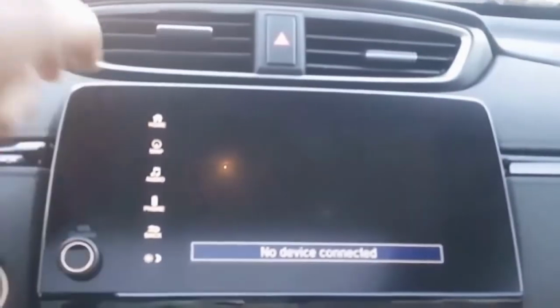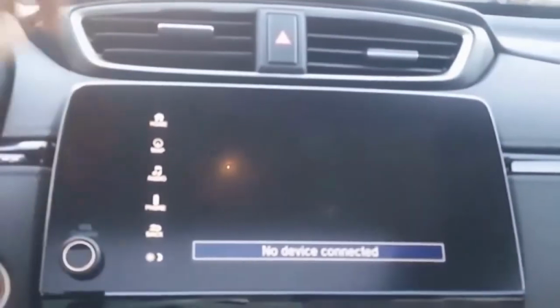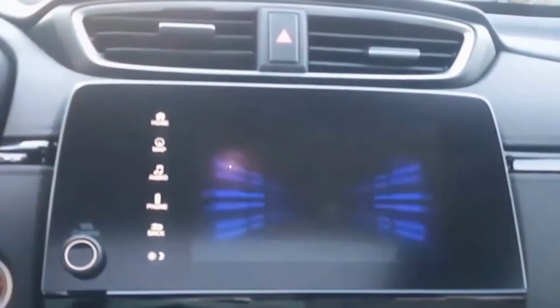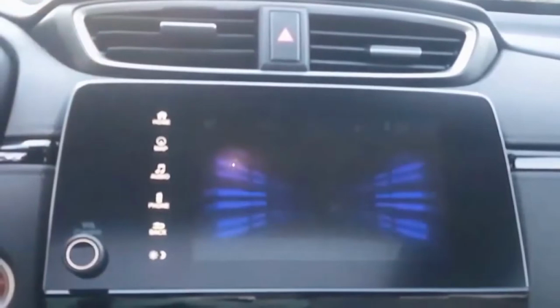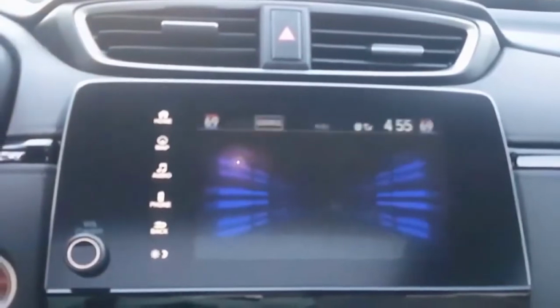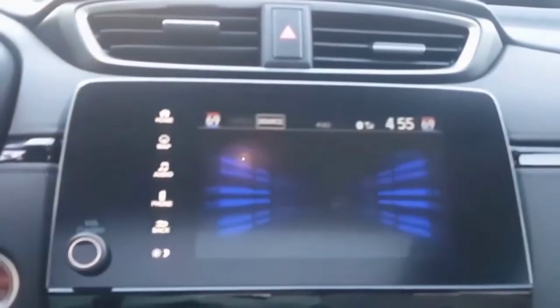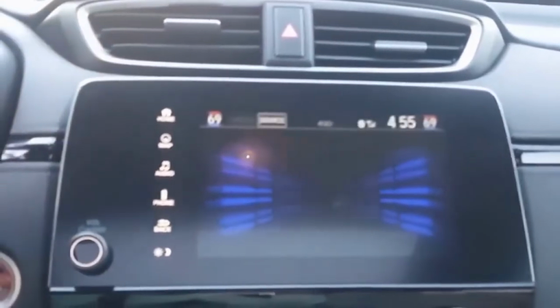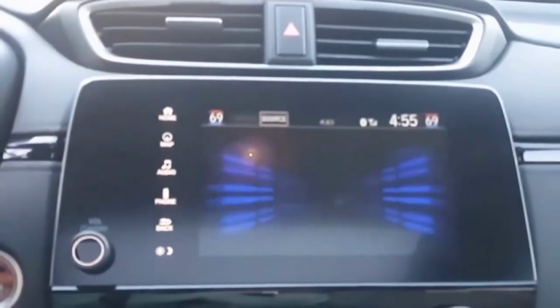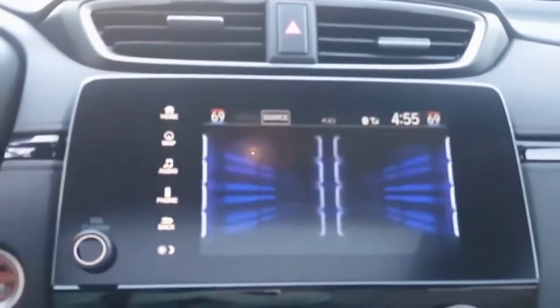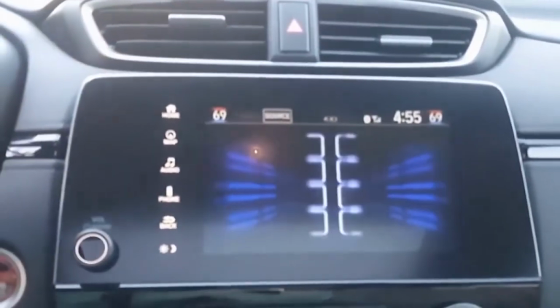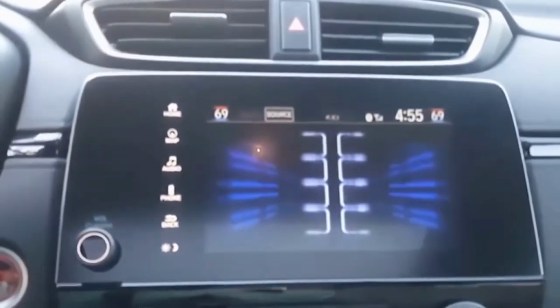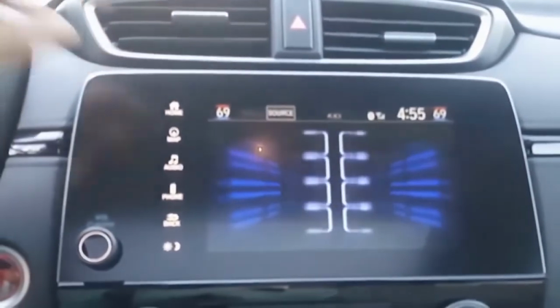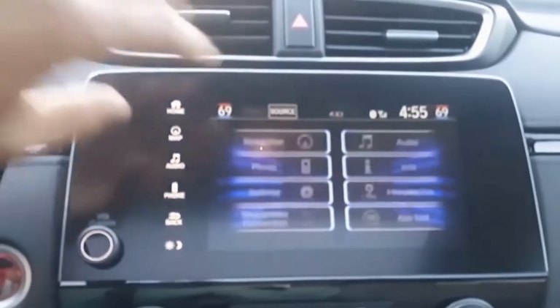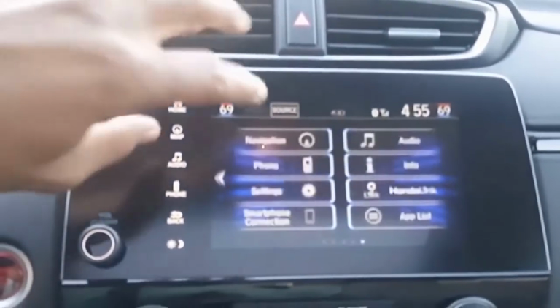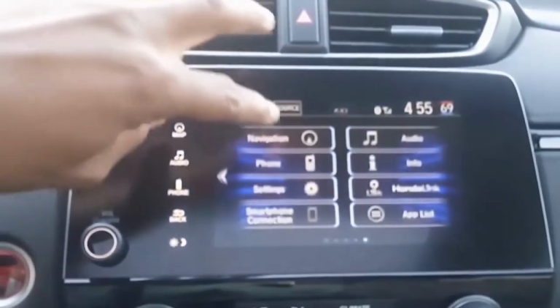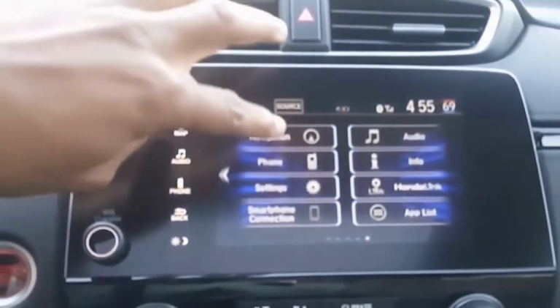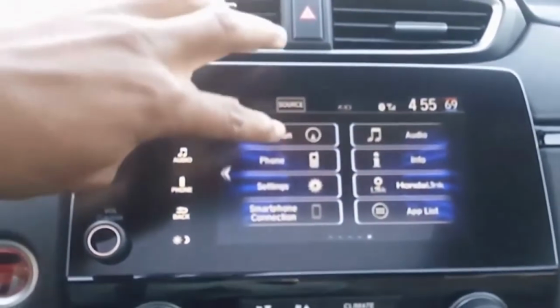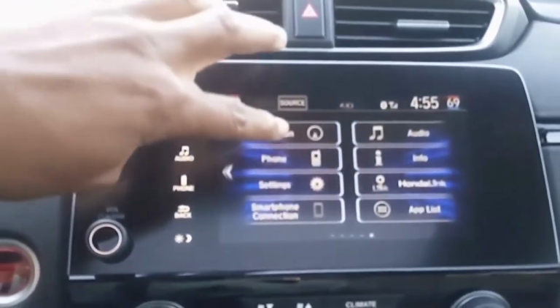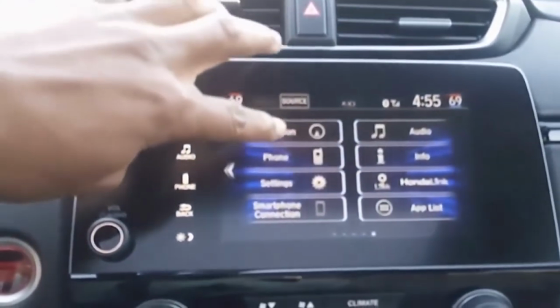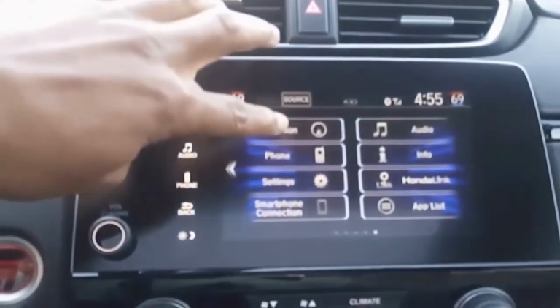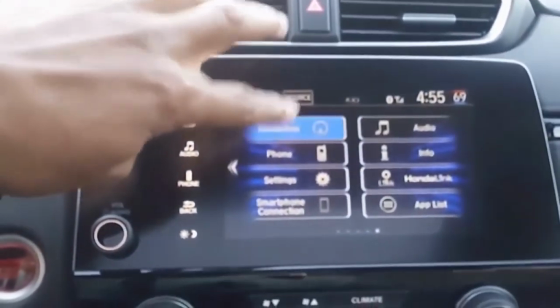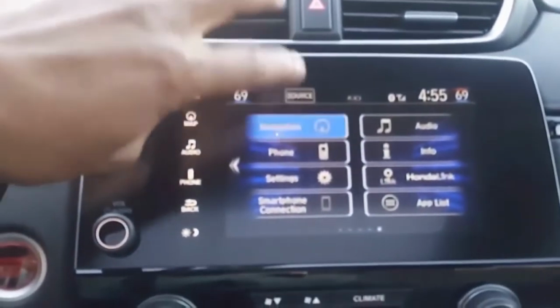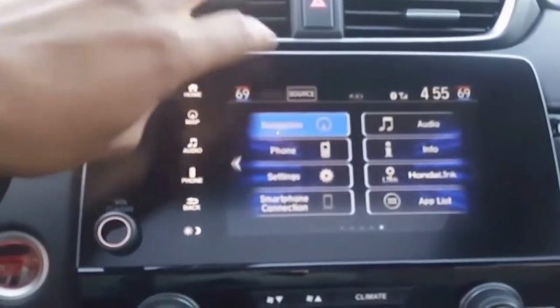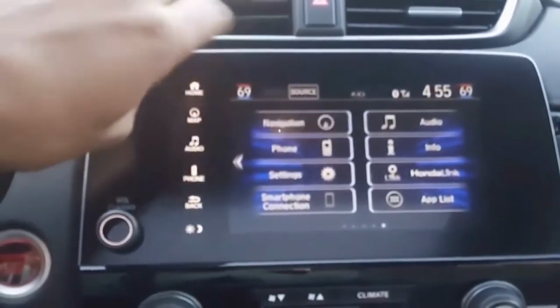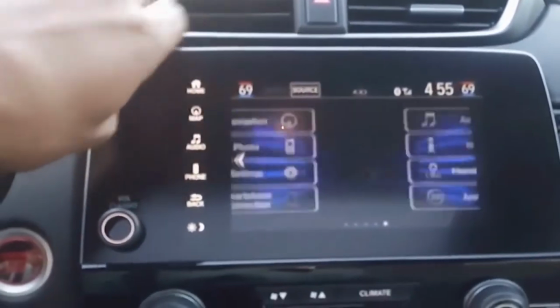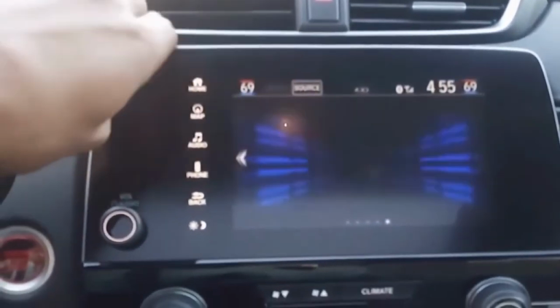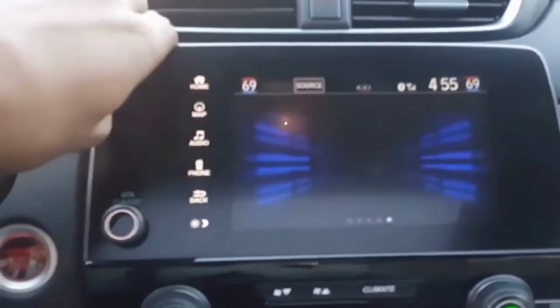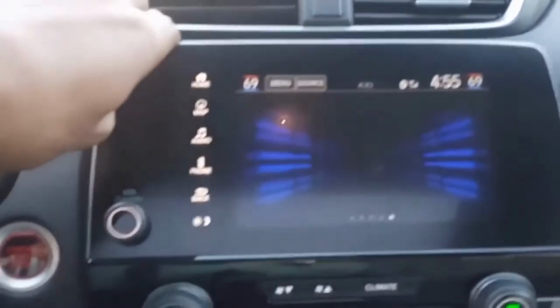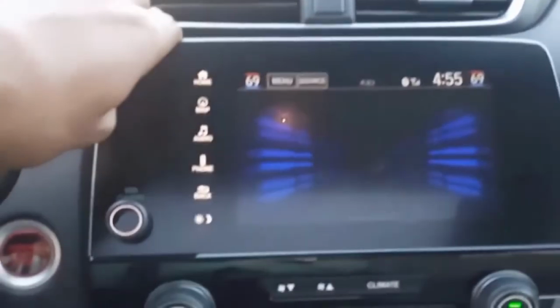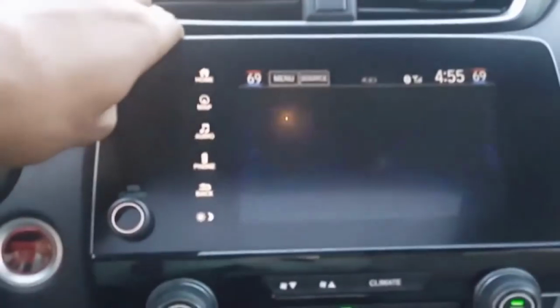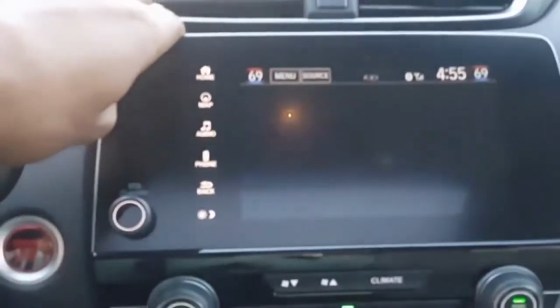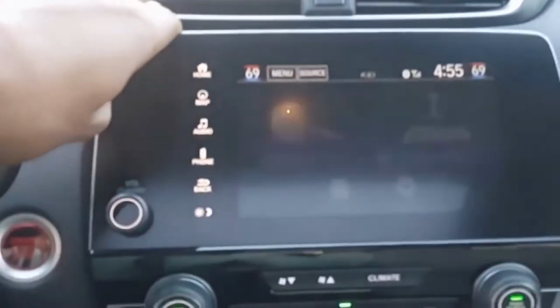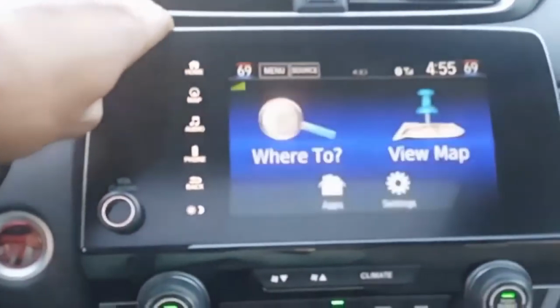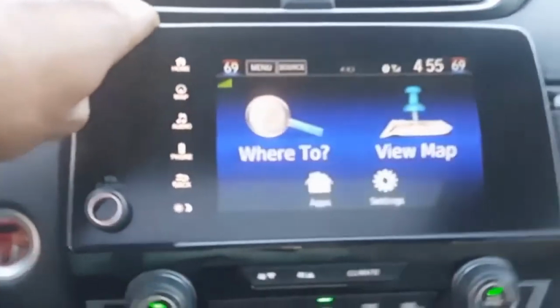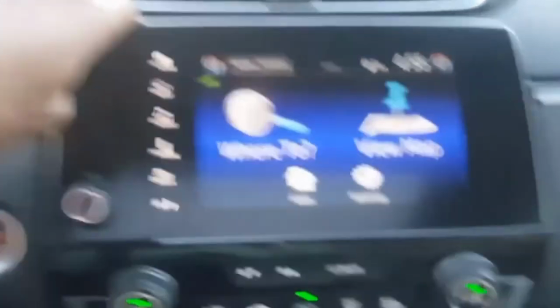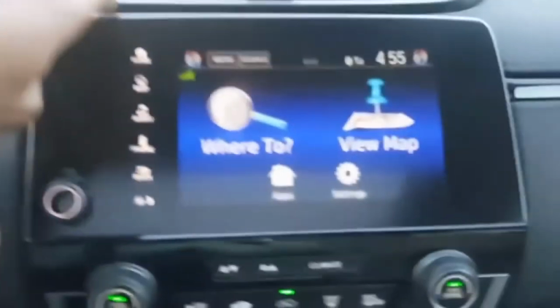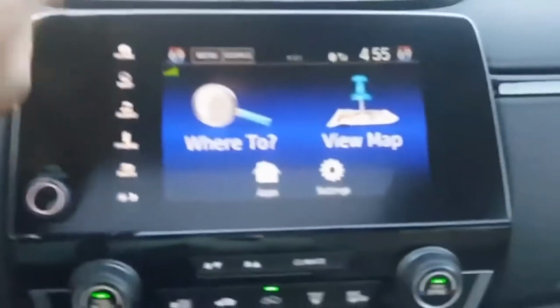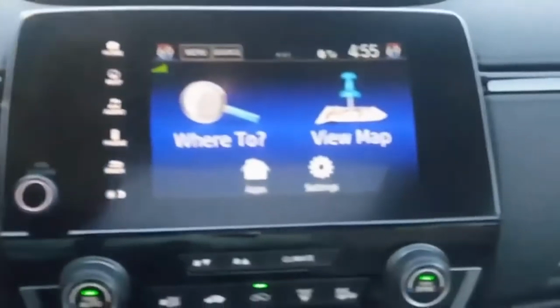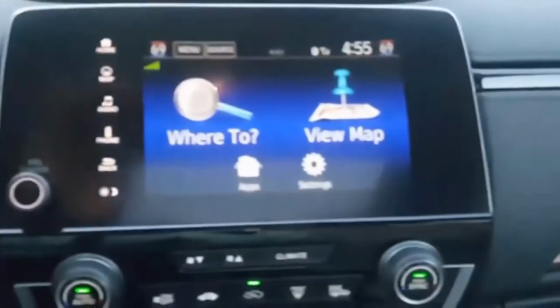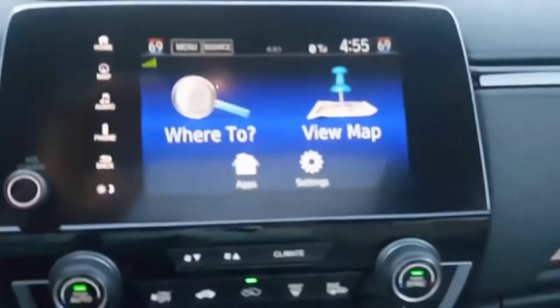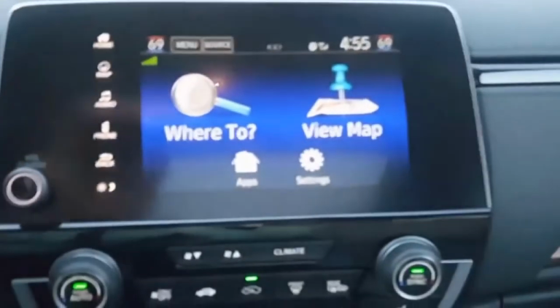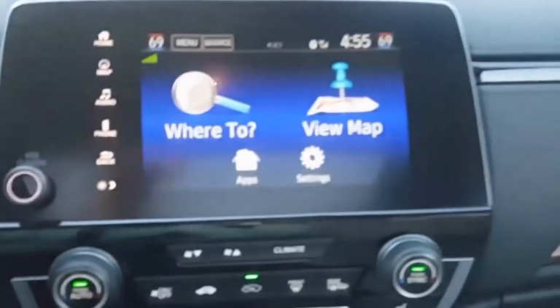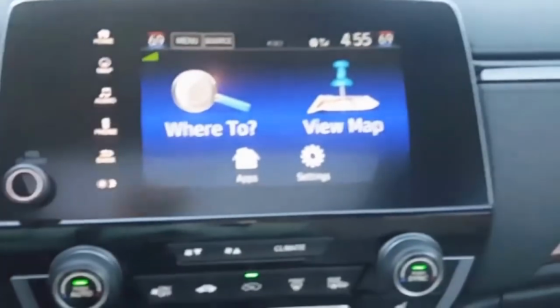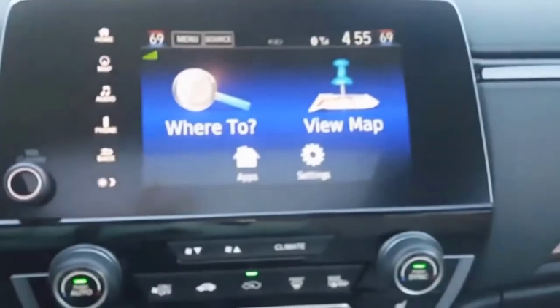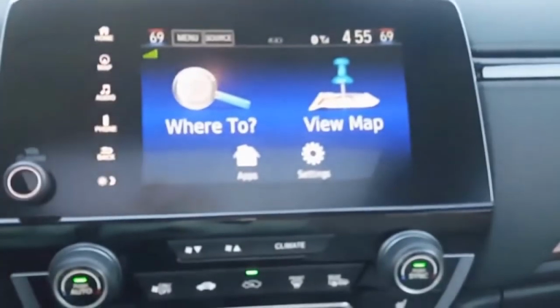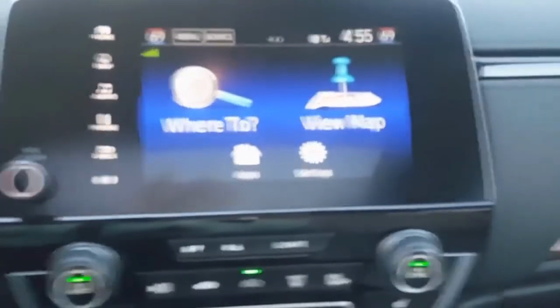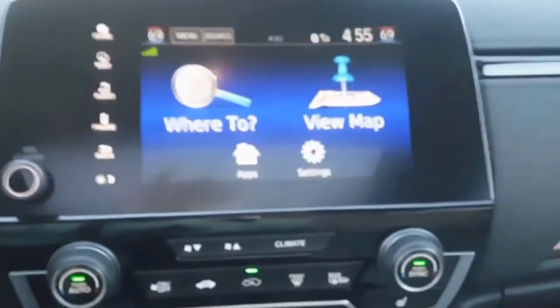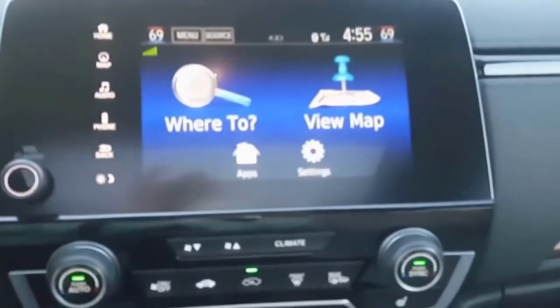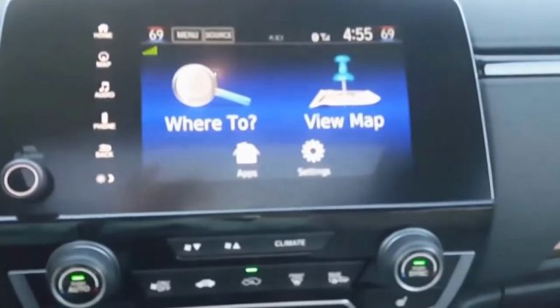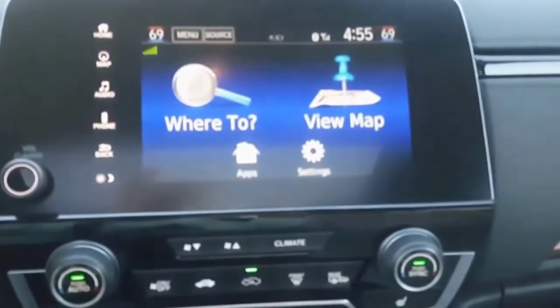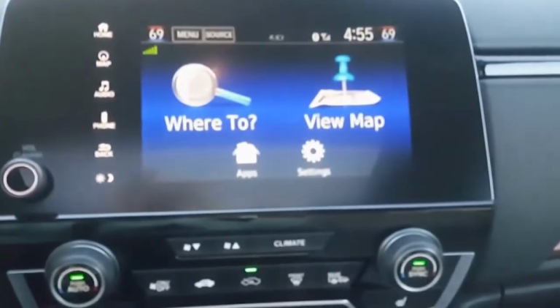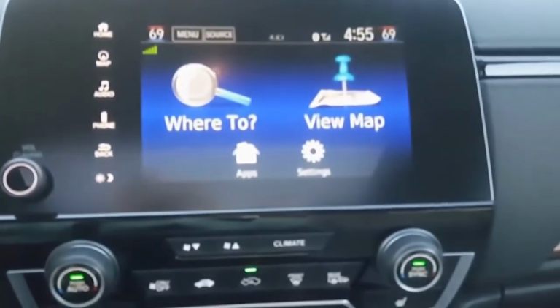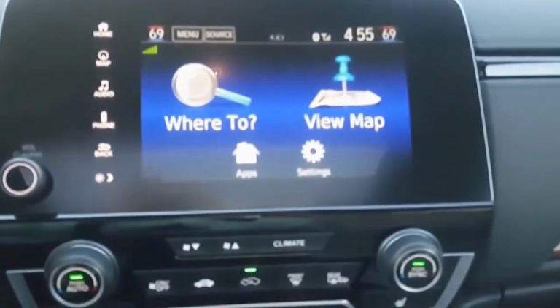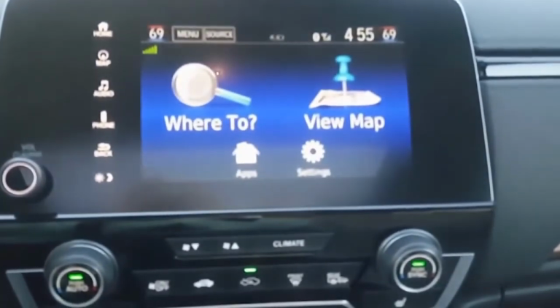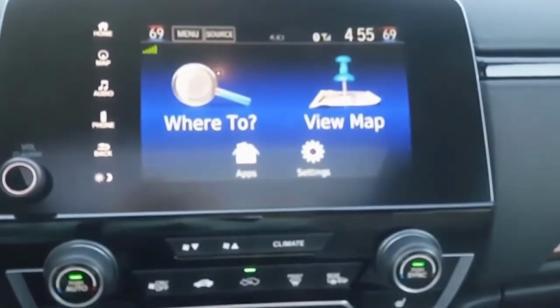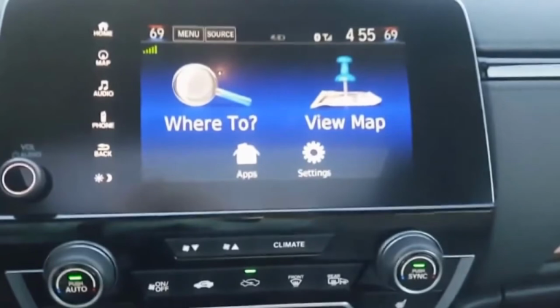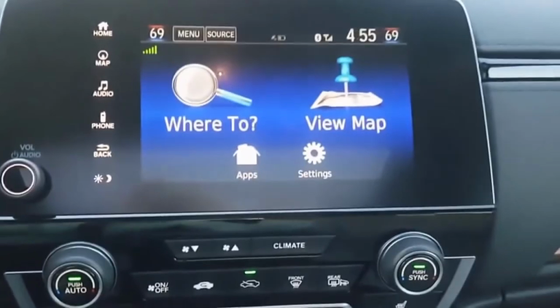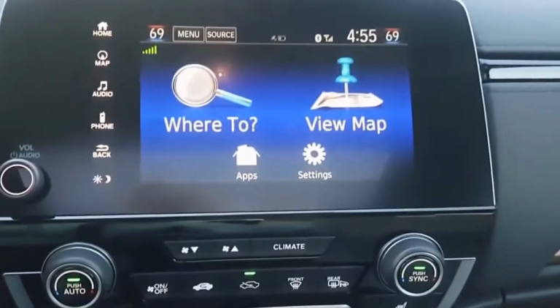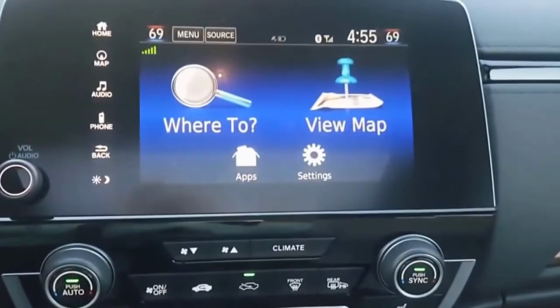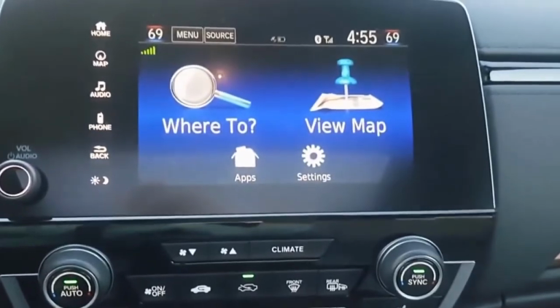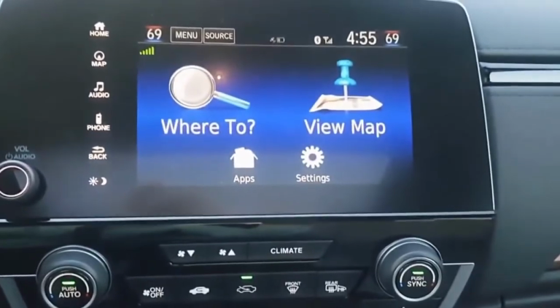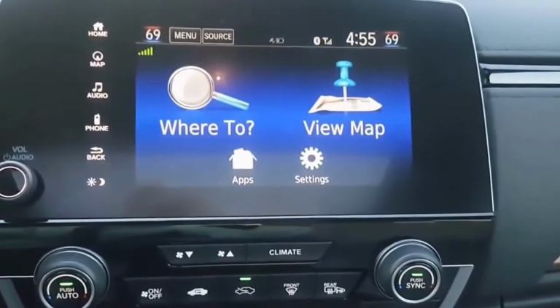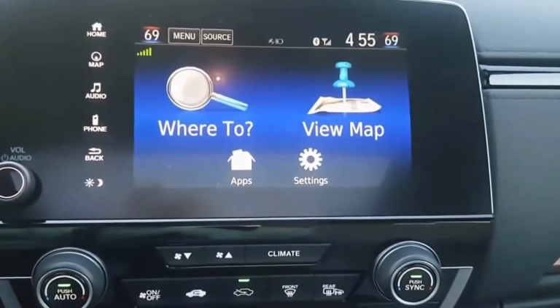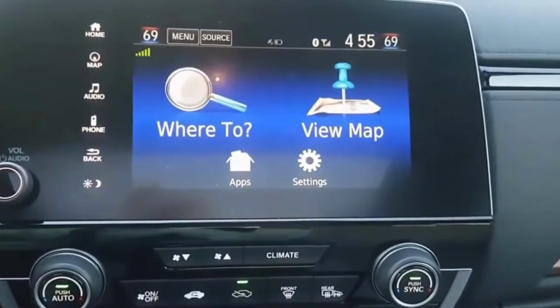This one does come with navigation since it is the Touring. As you can see here, it's very, very simple to use.